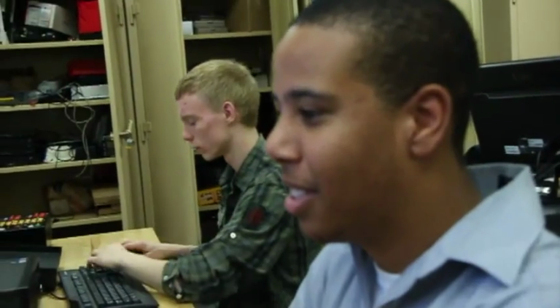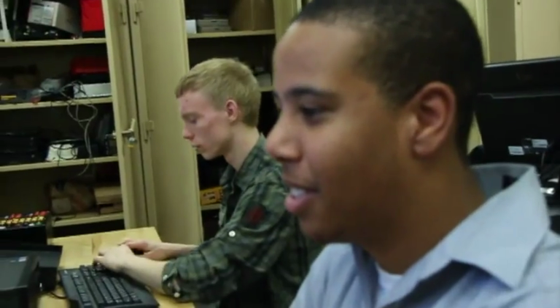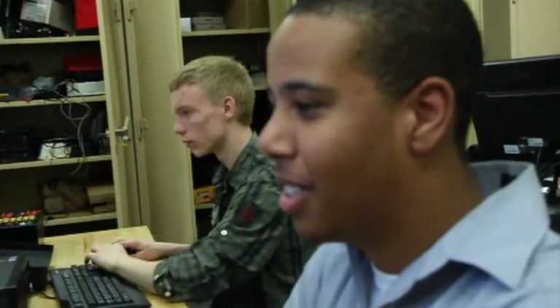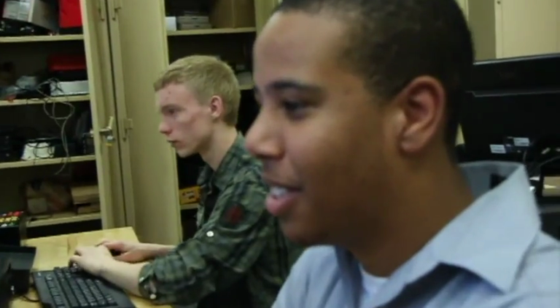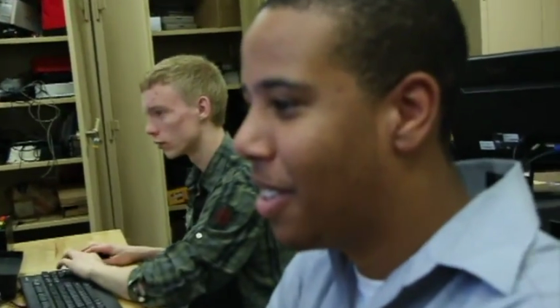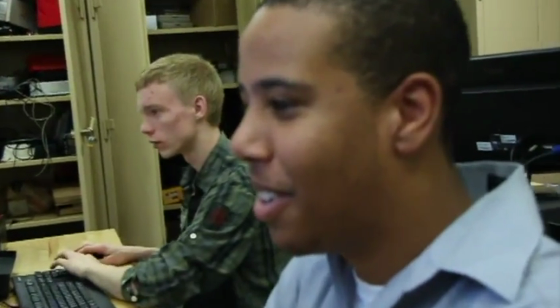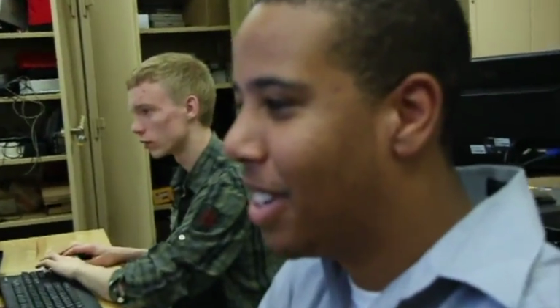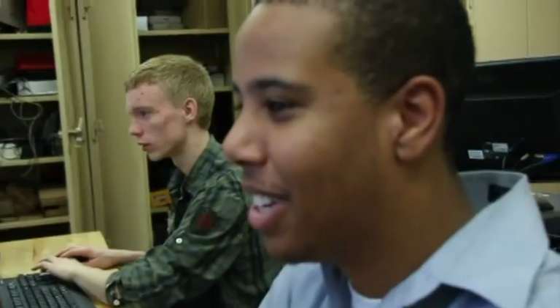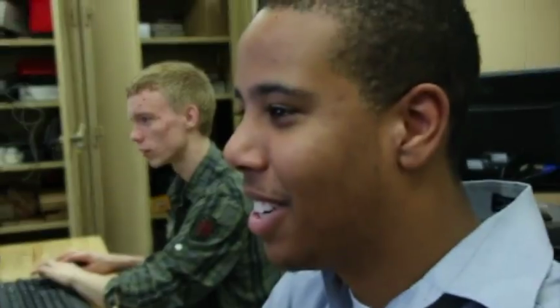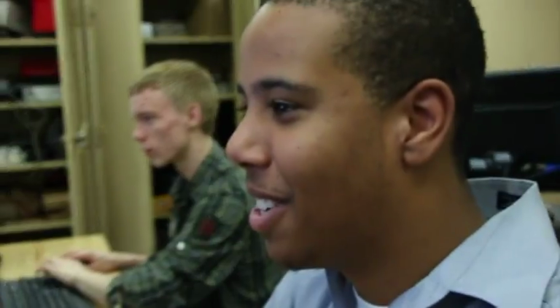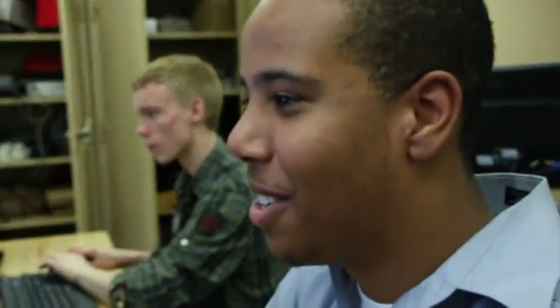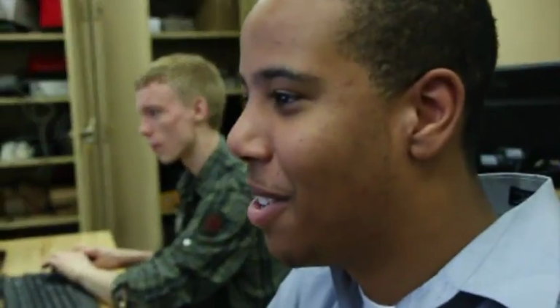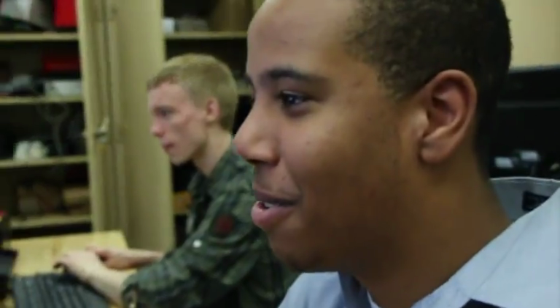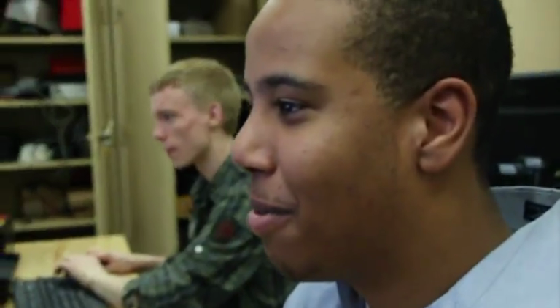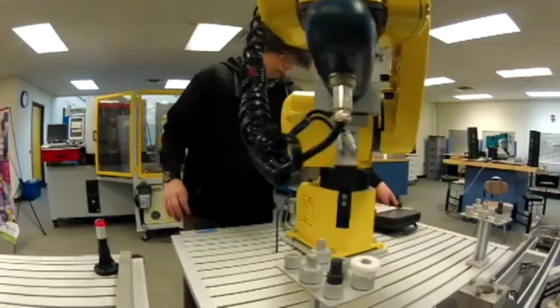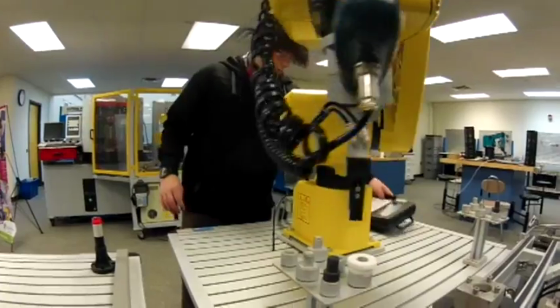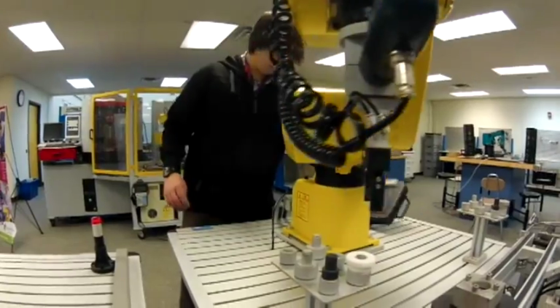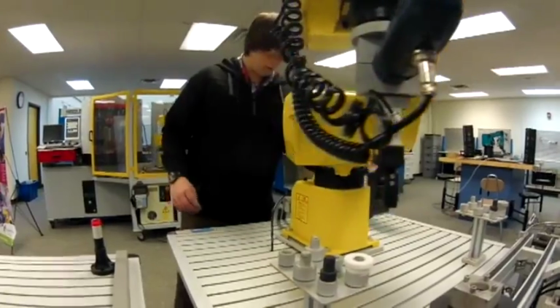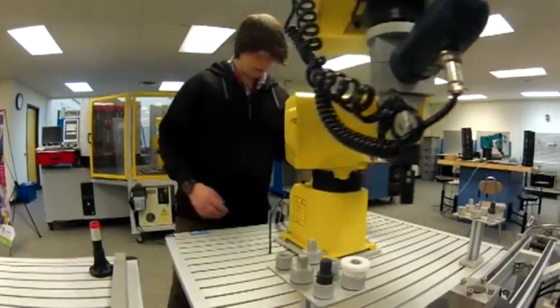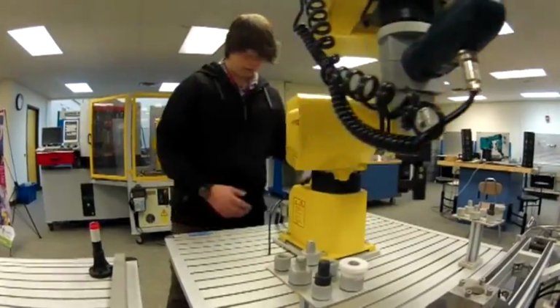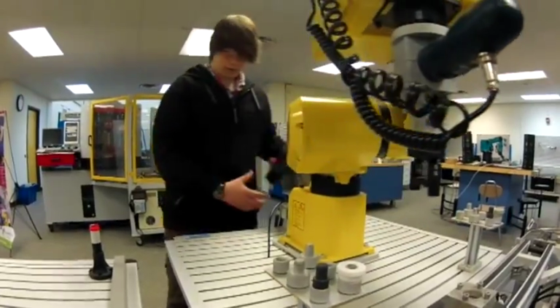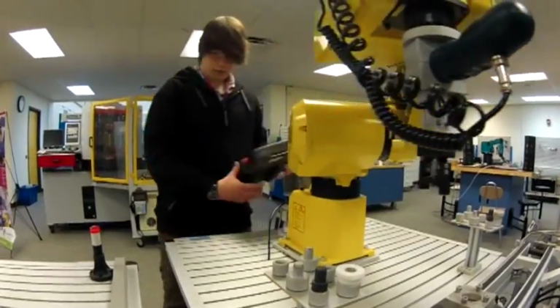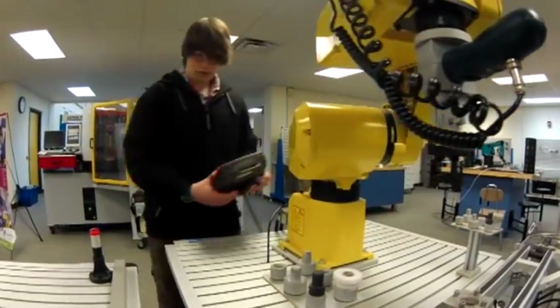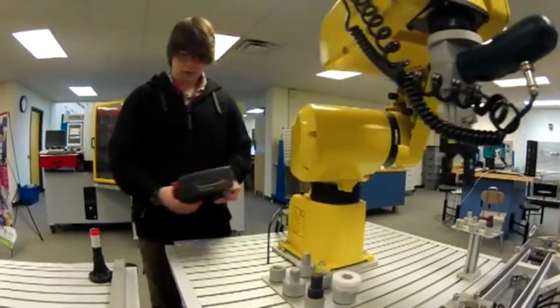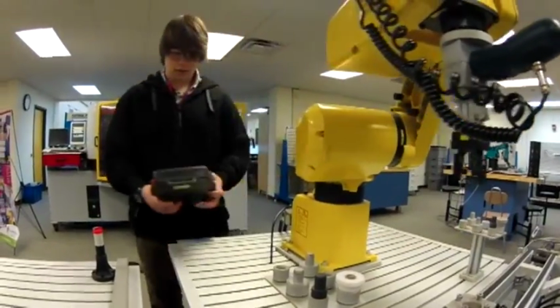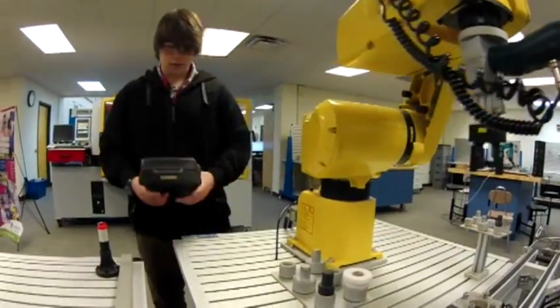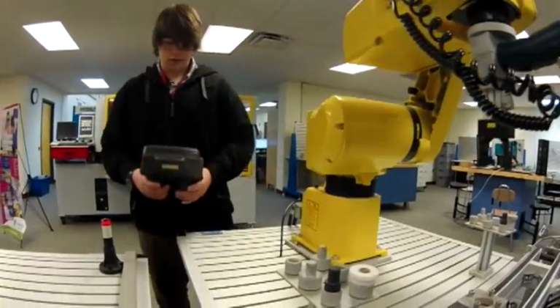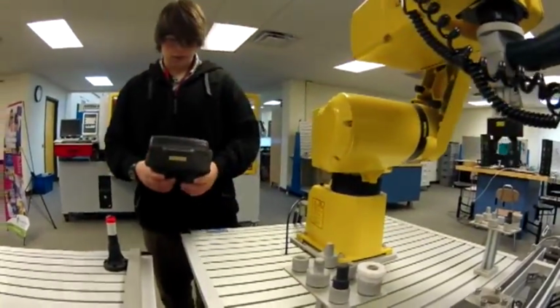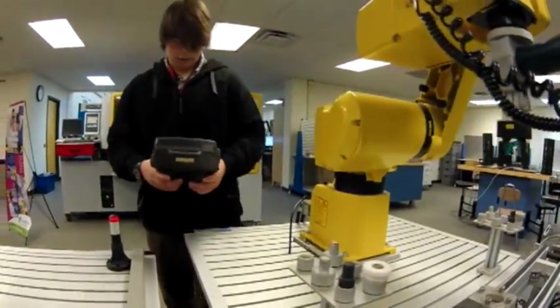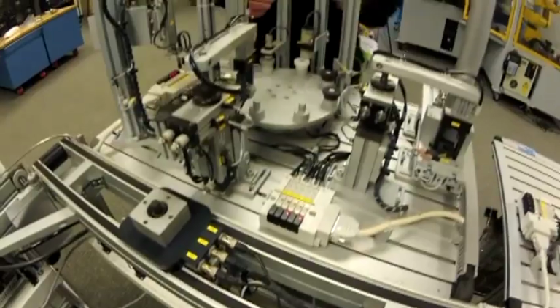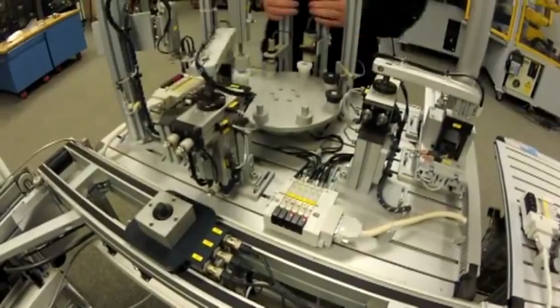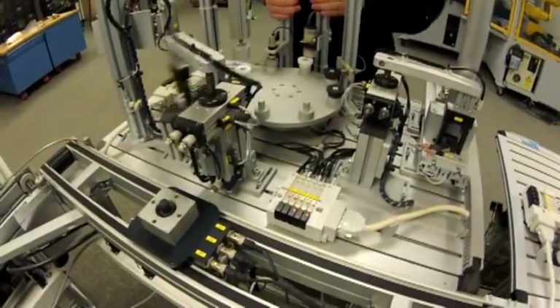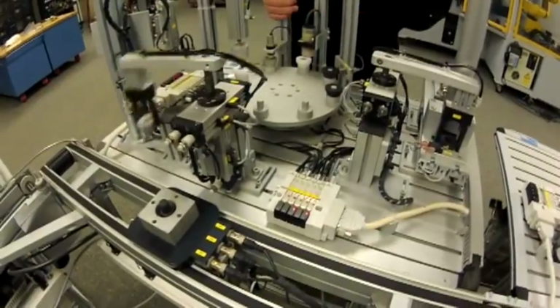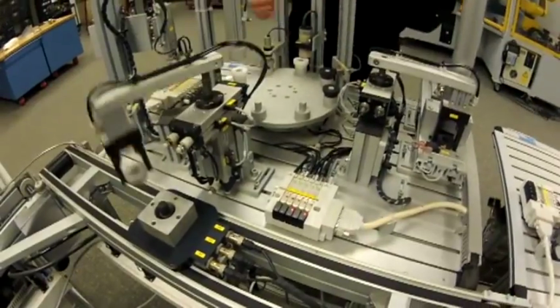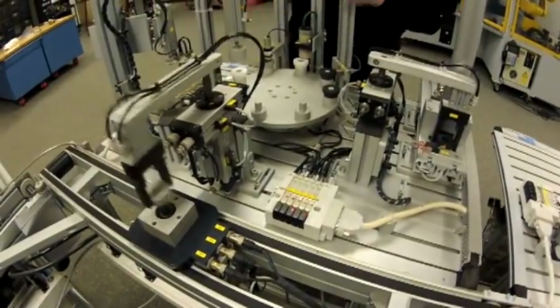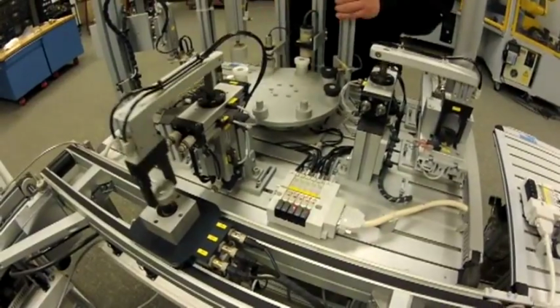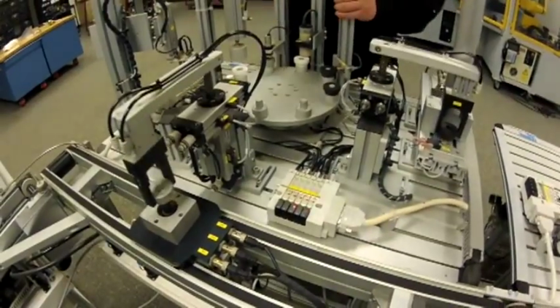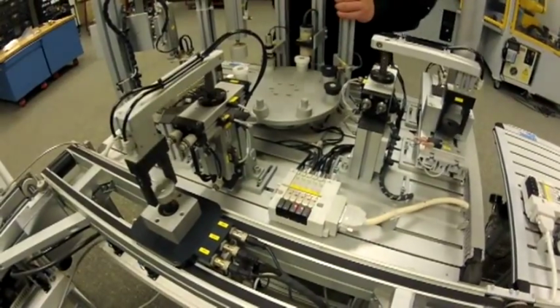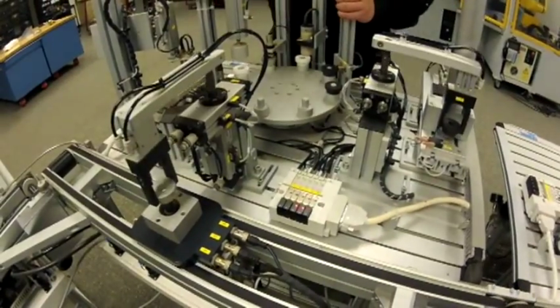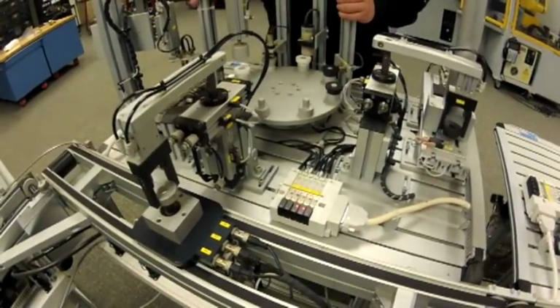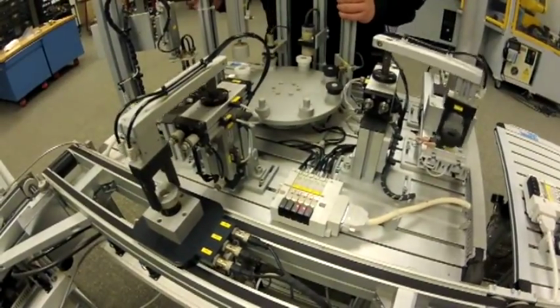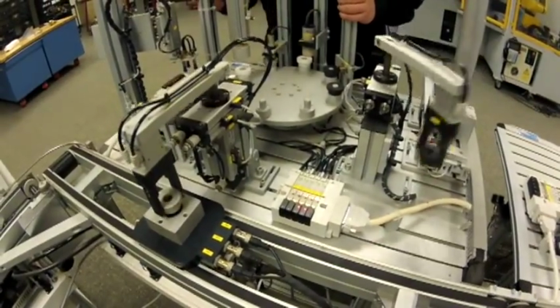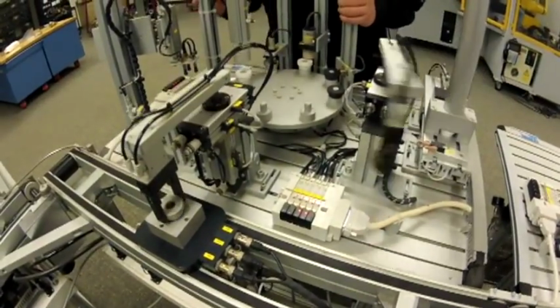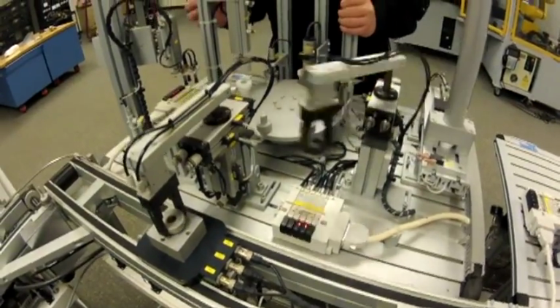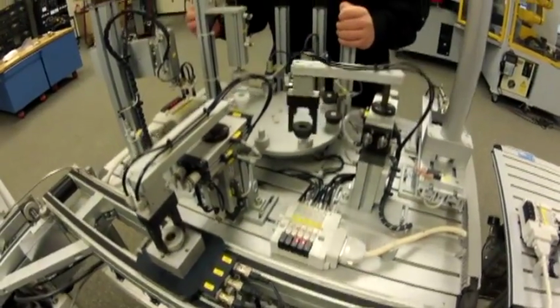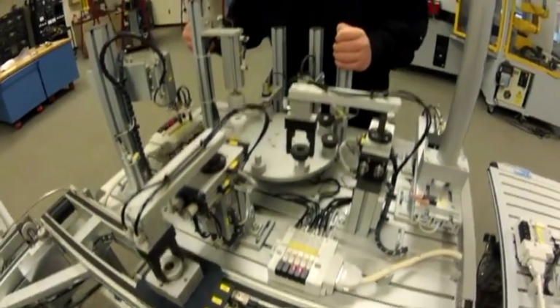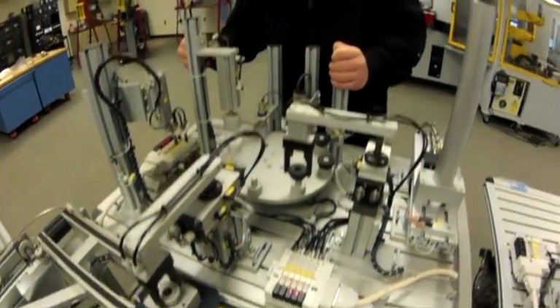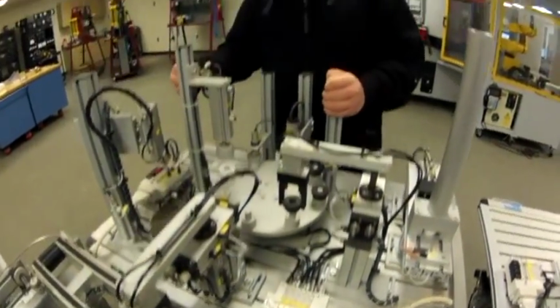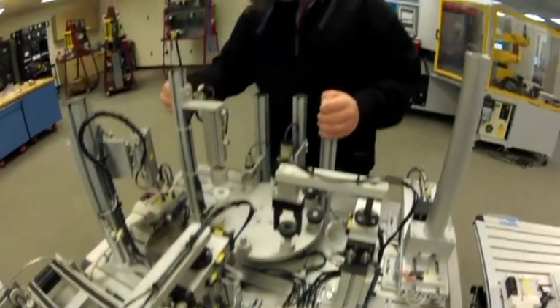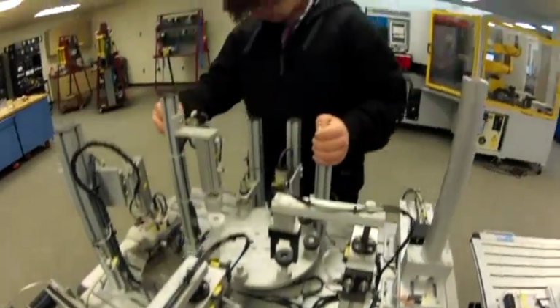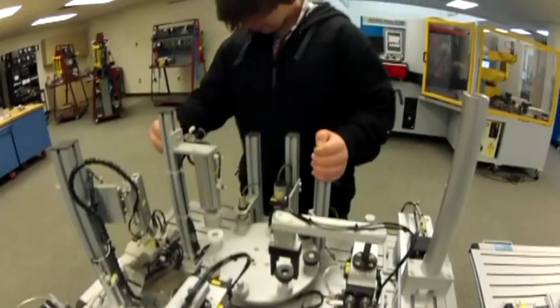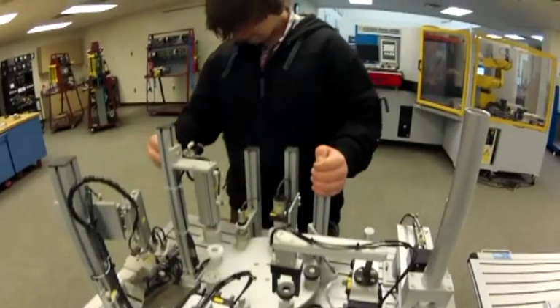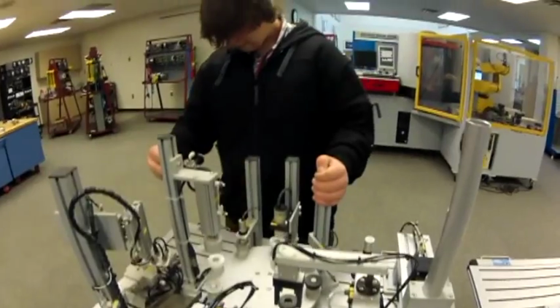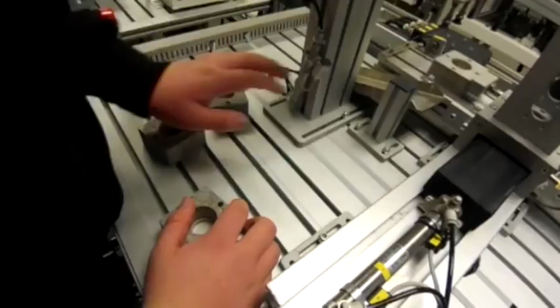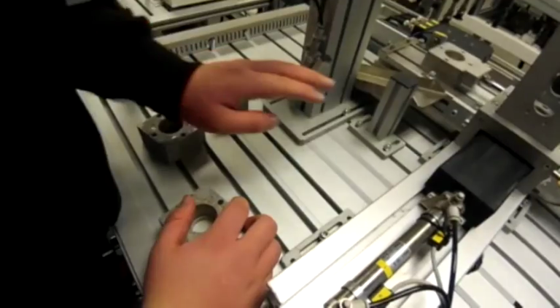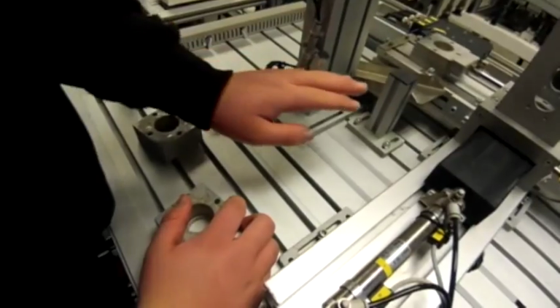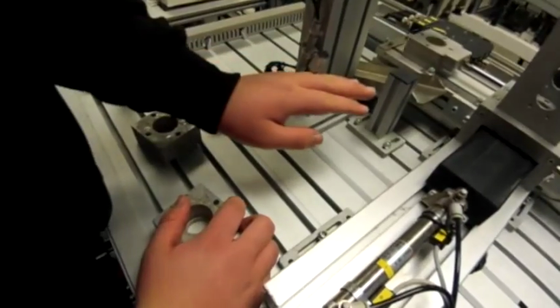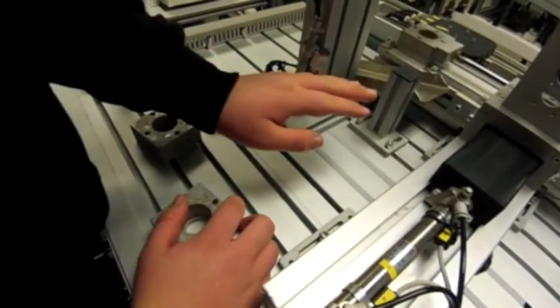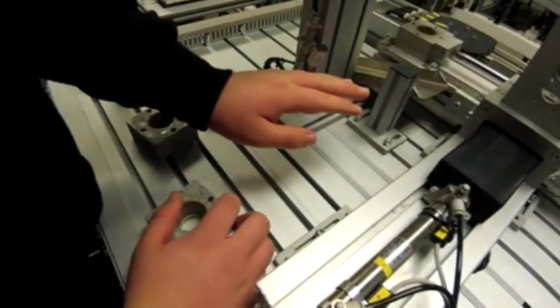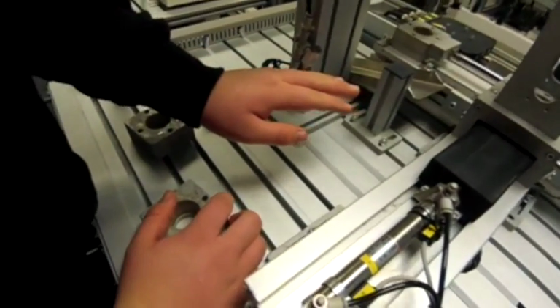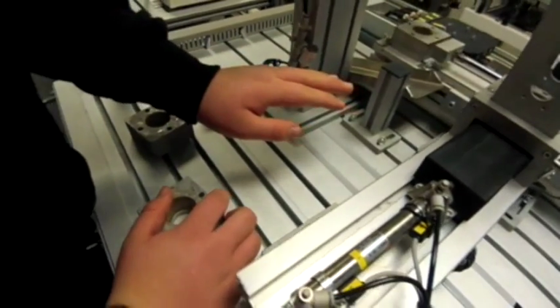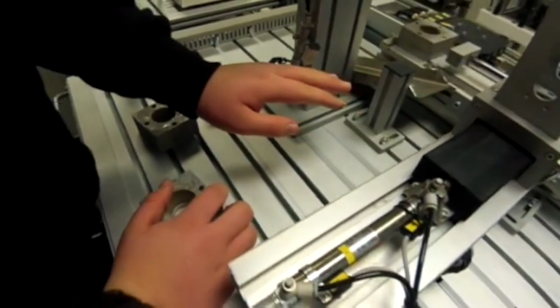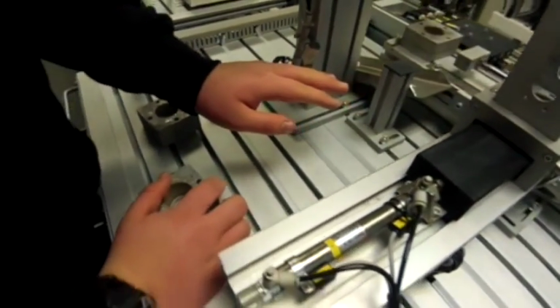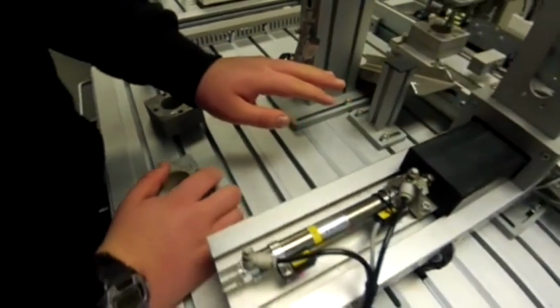Then we go into pneumatics, which is like air pressure control systems. We wire it so that we can press this button and that comes on, press this button and that comes on.